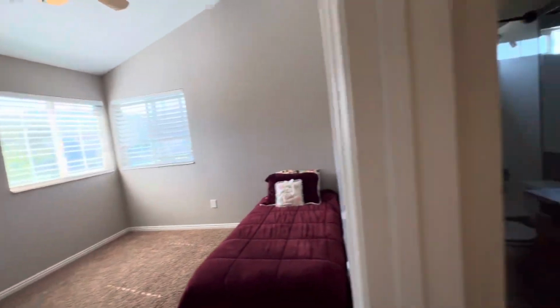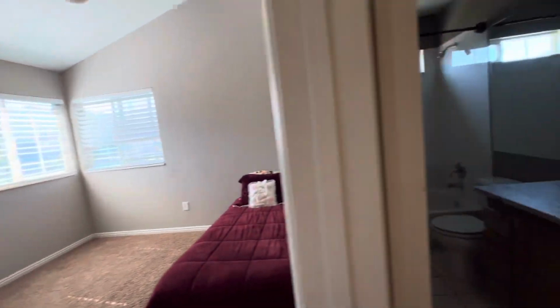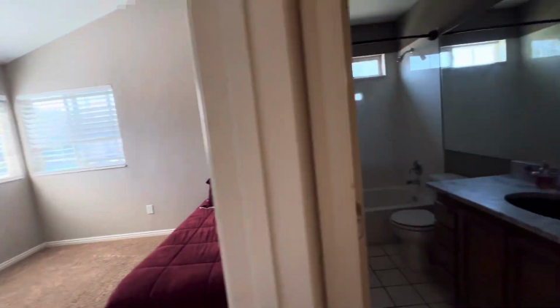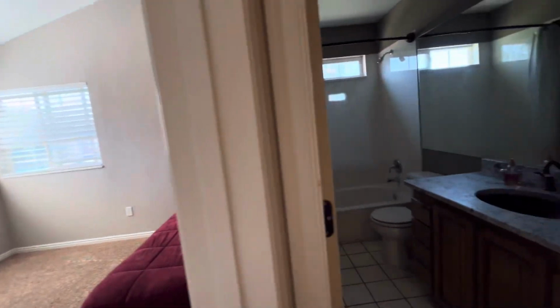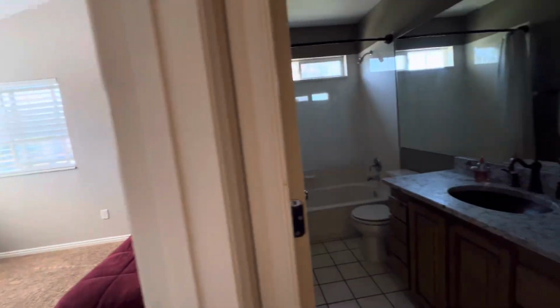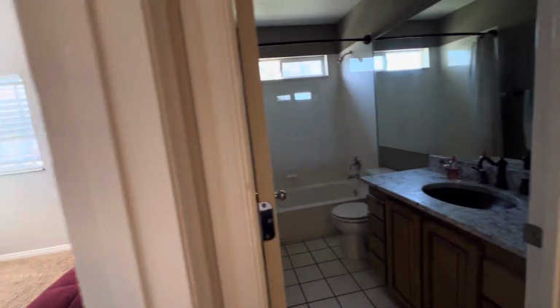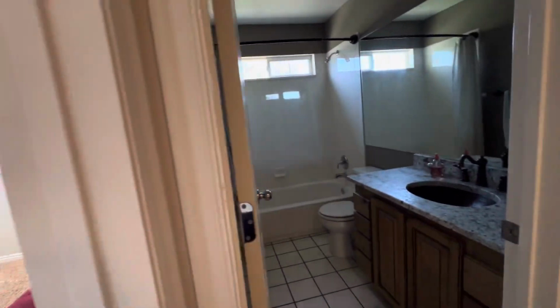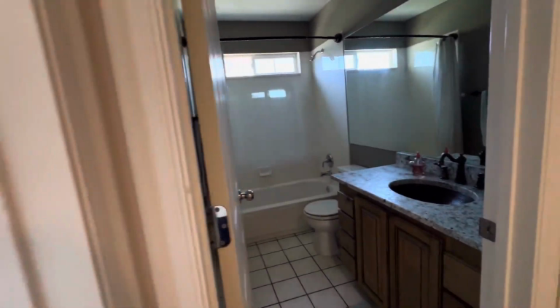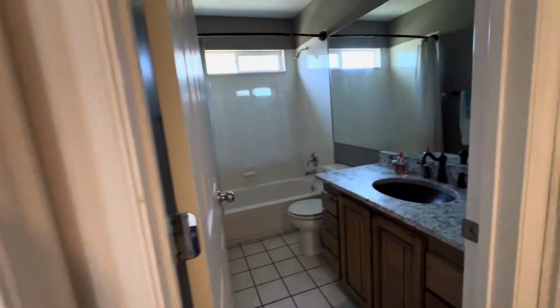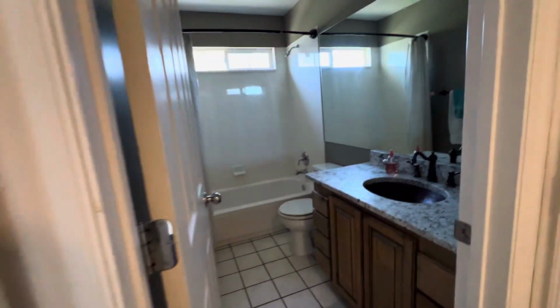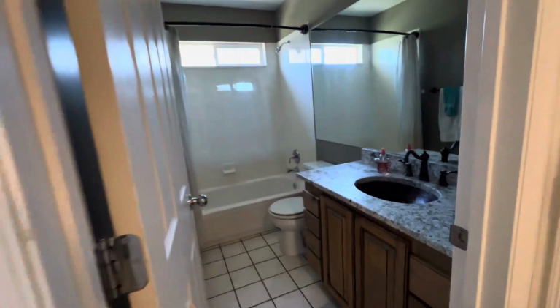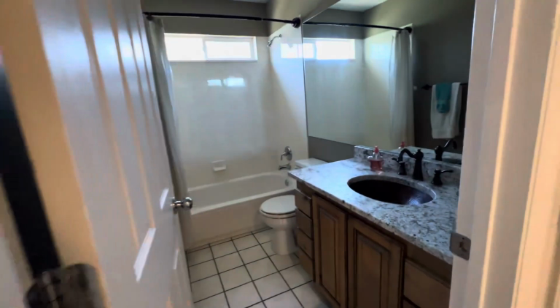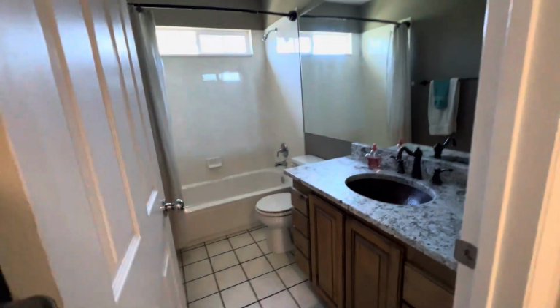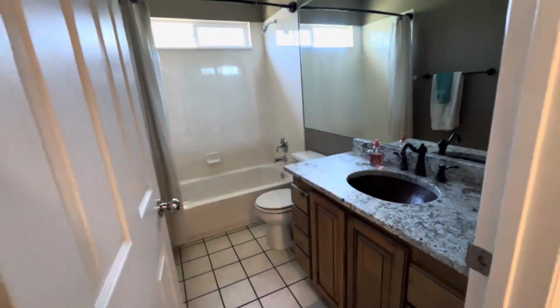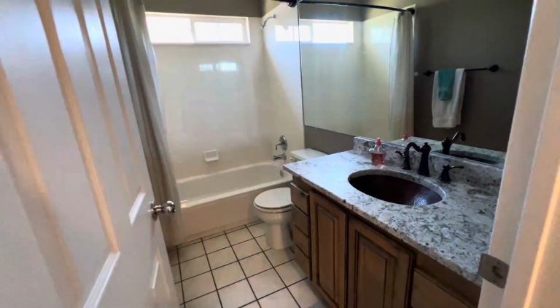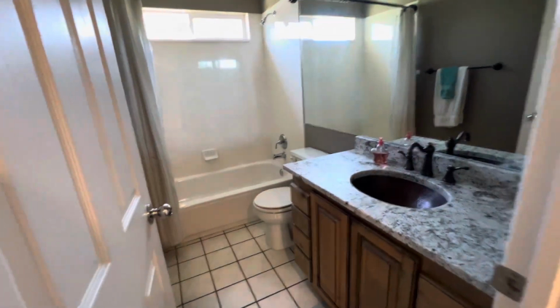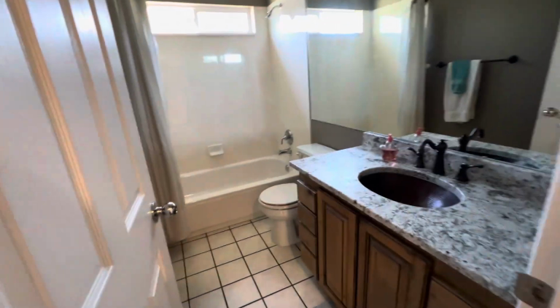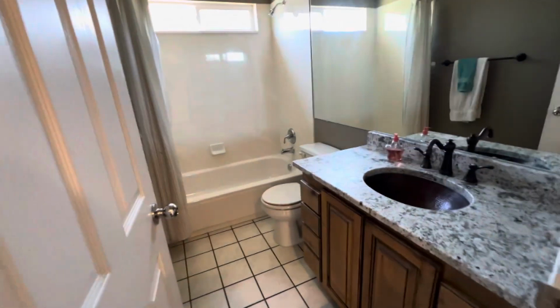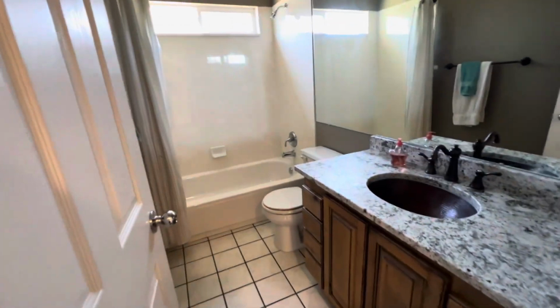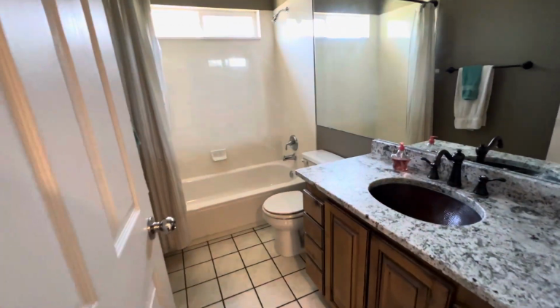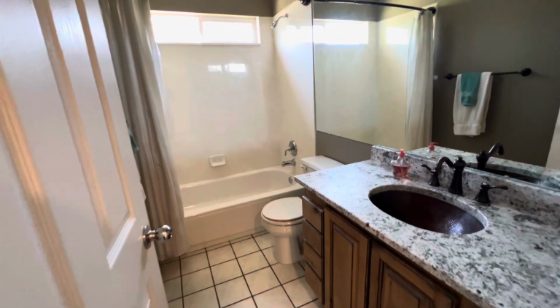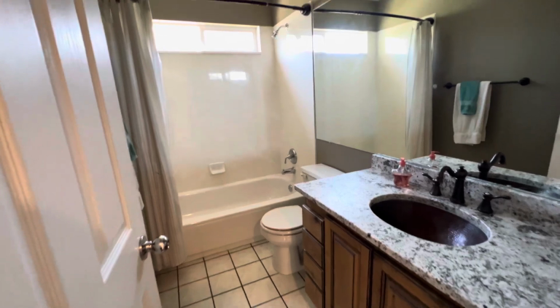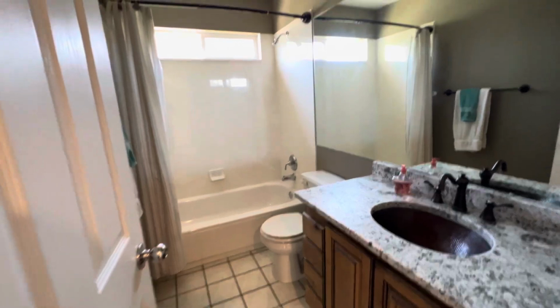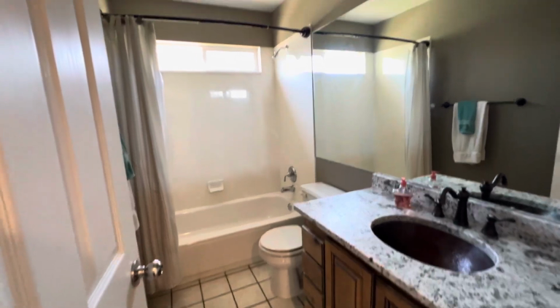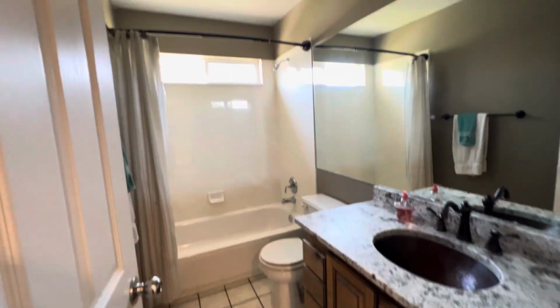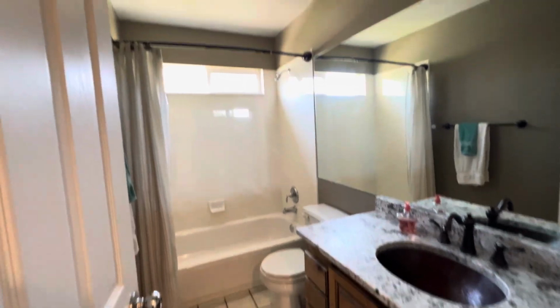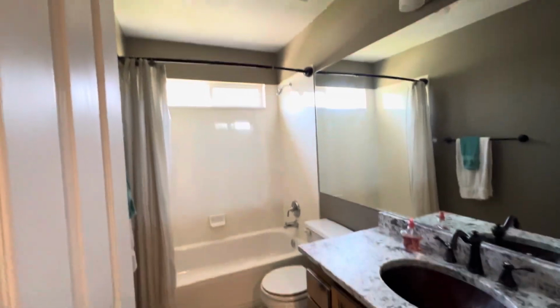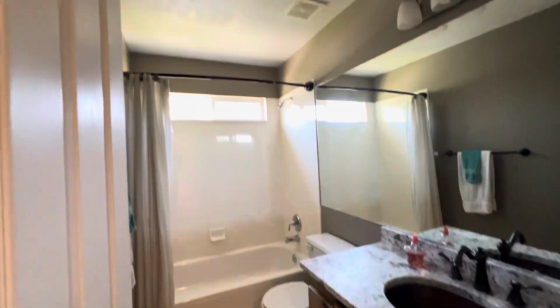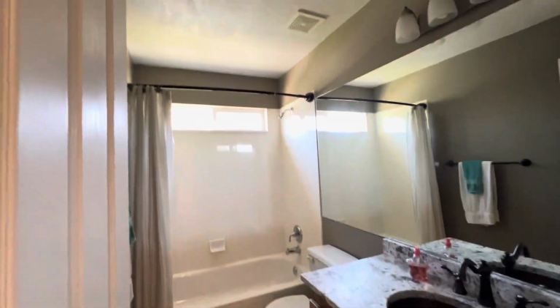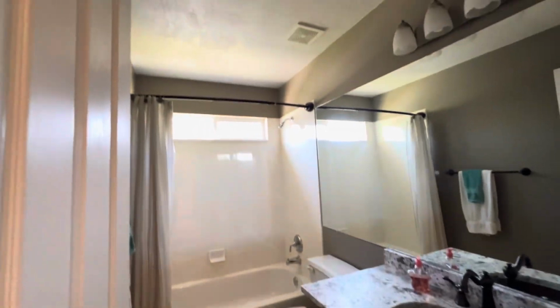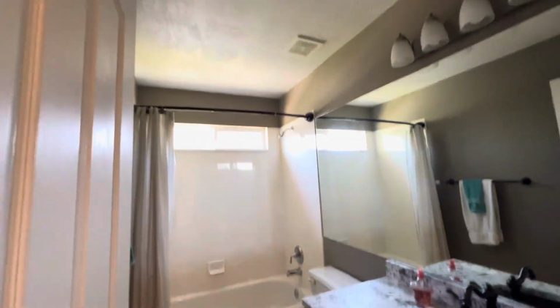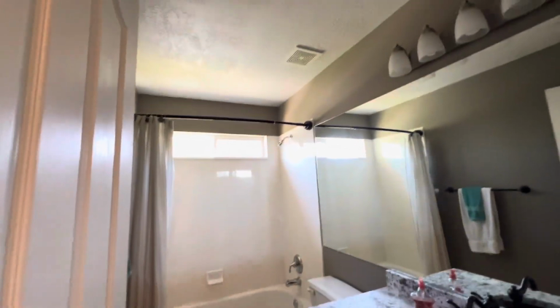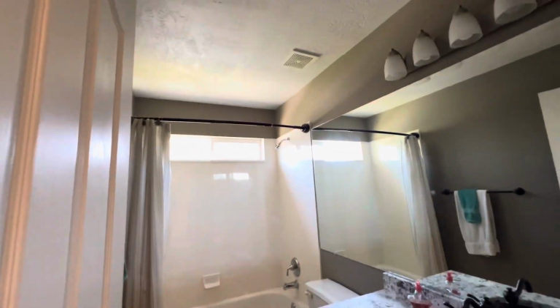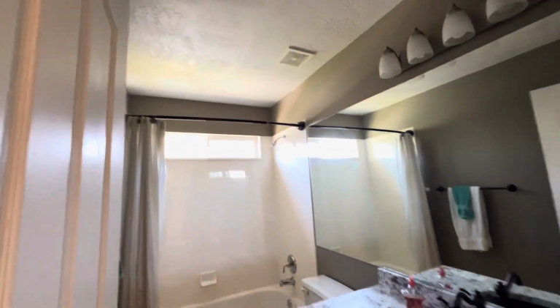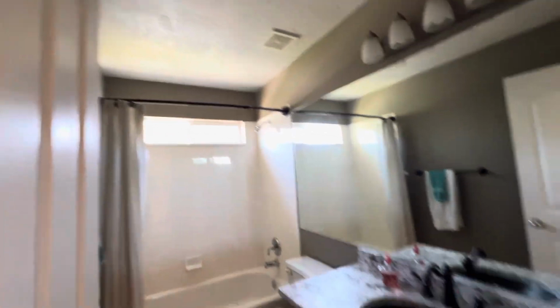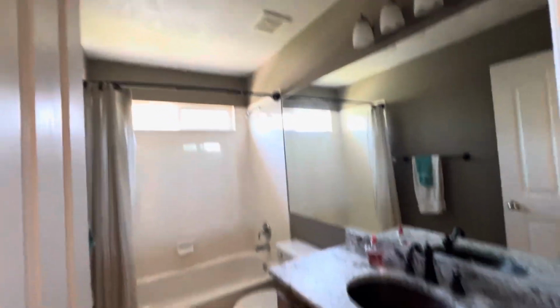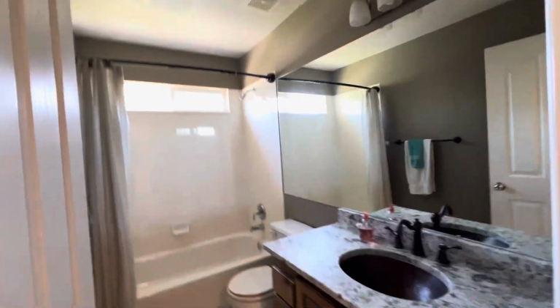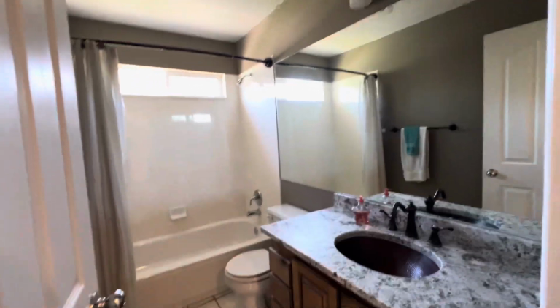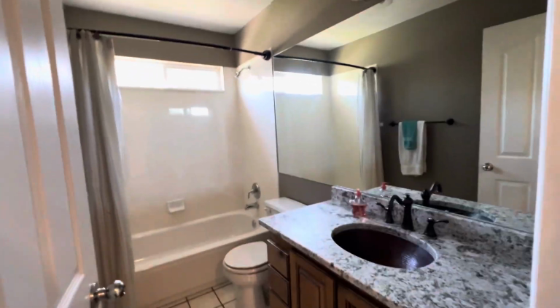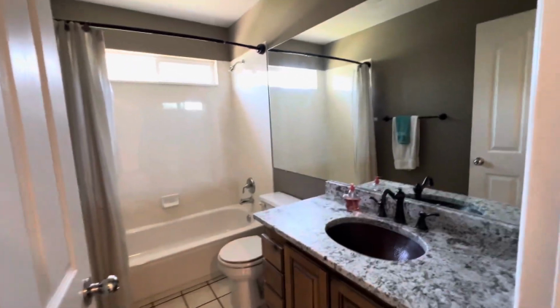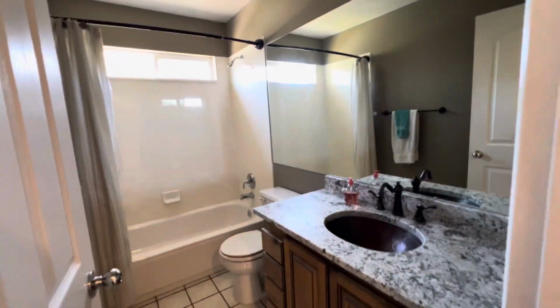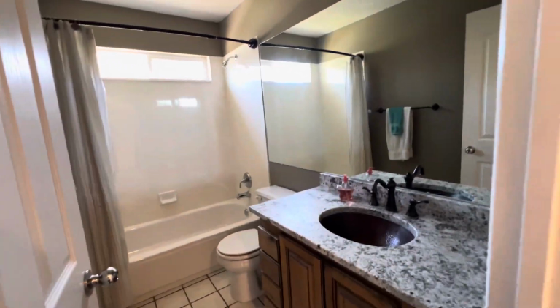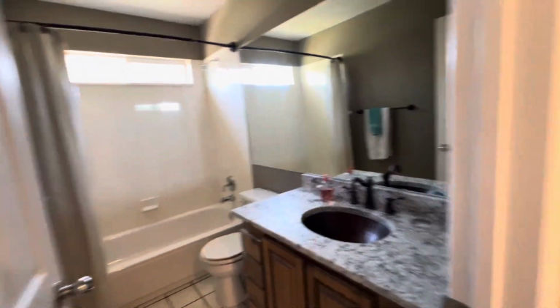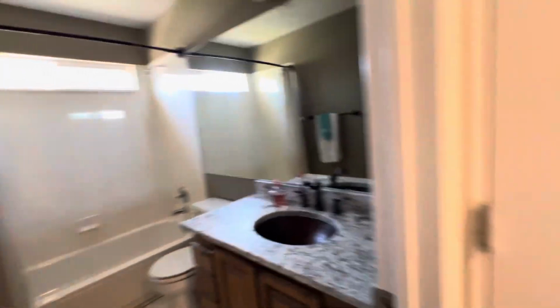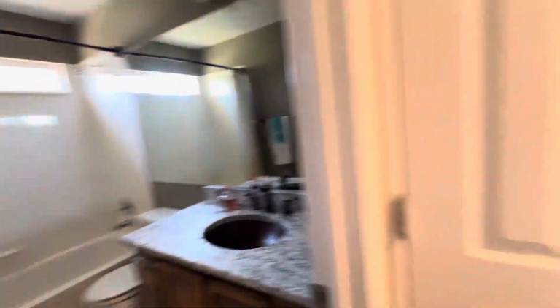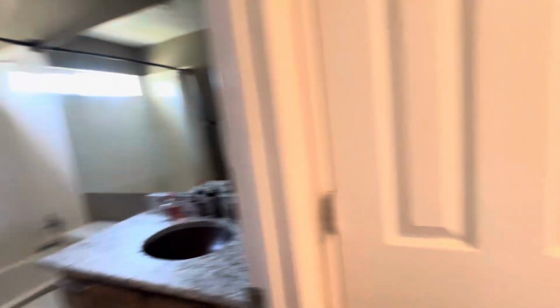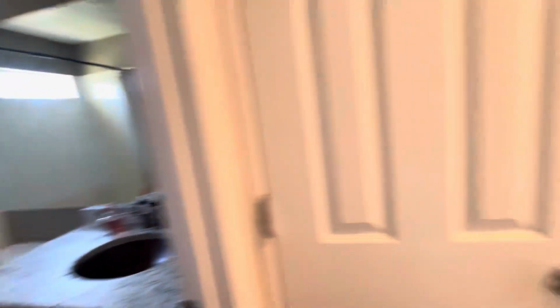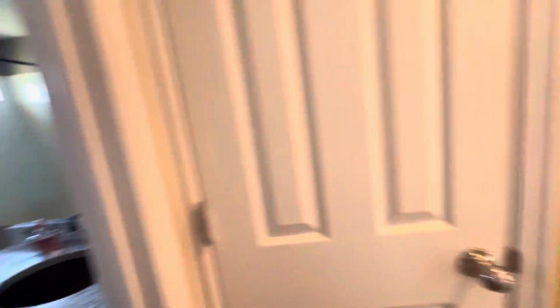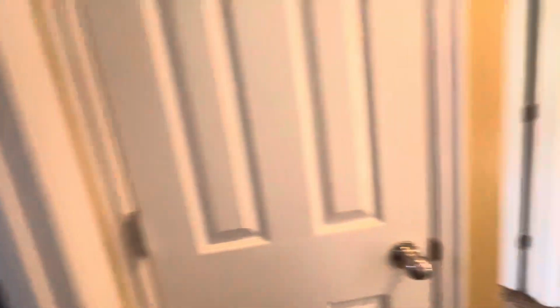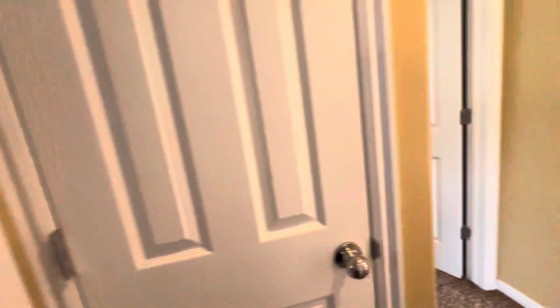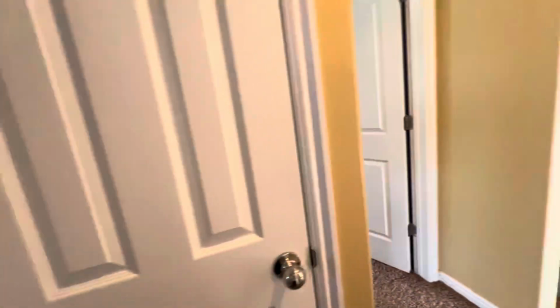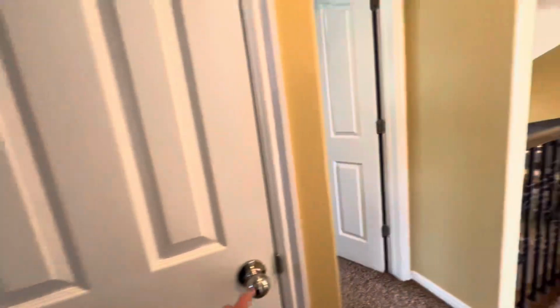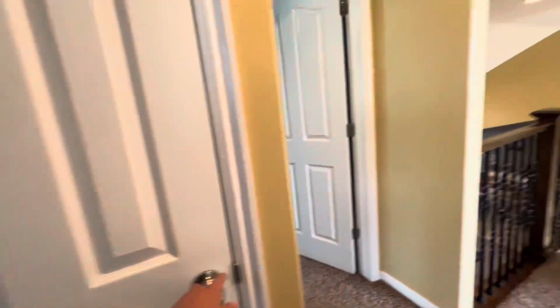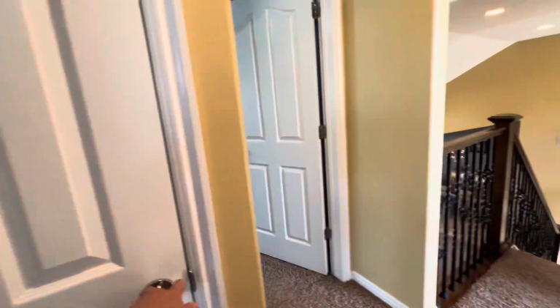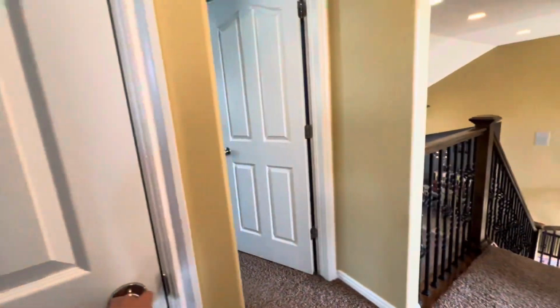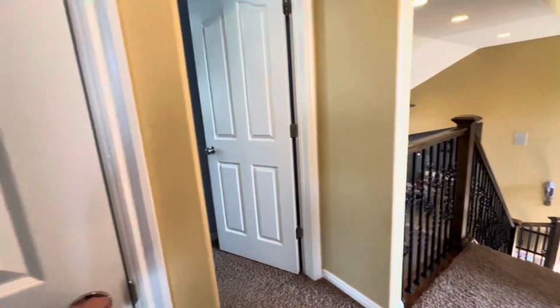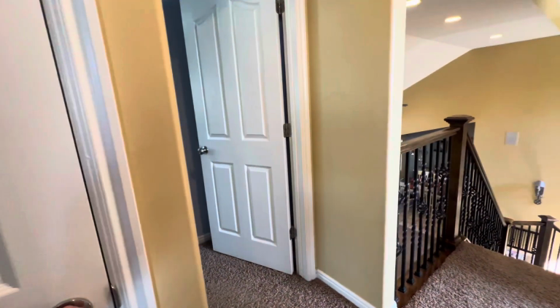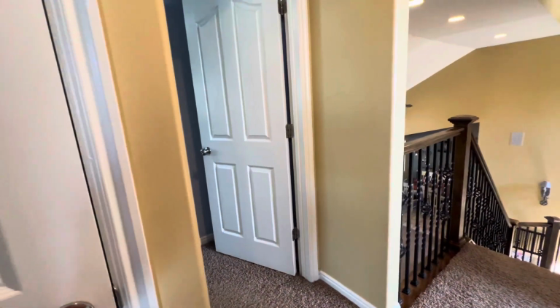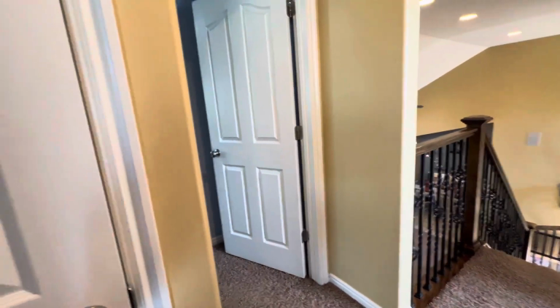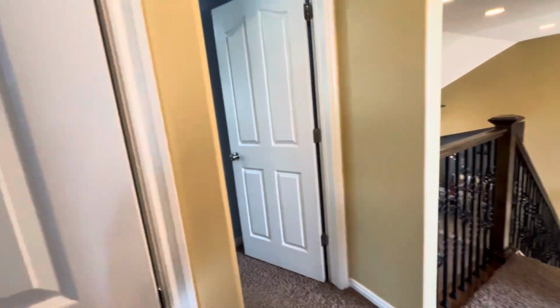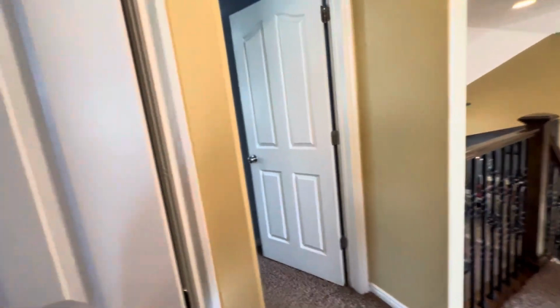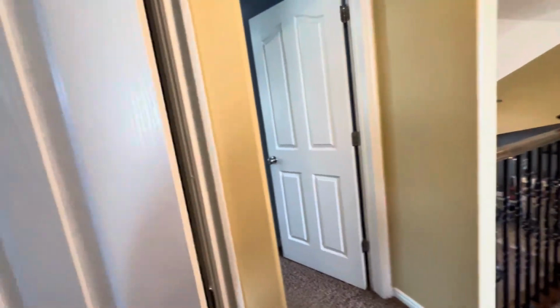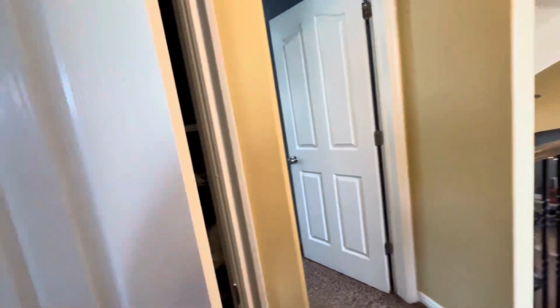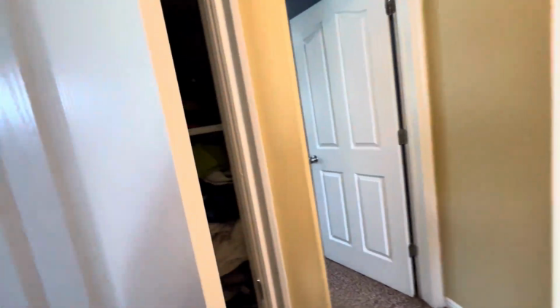These are all three pretty decent sized bedrooms up here, a nice bathroom, and a linen closet.